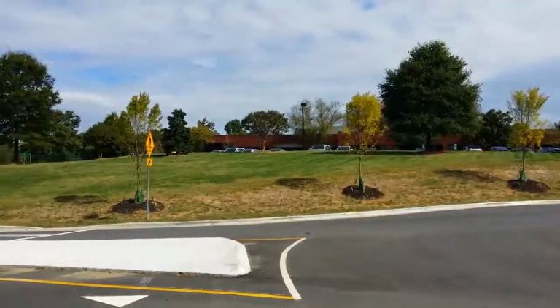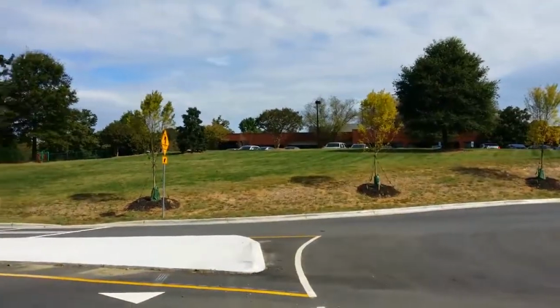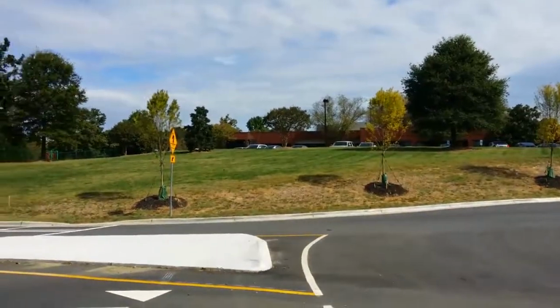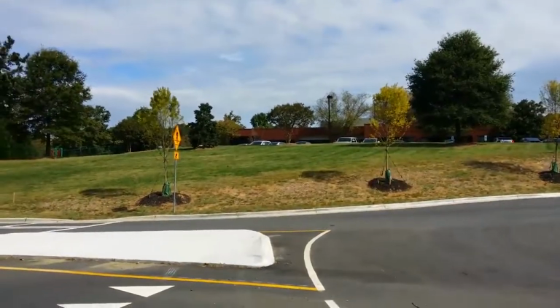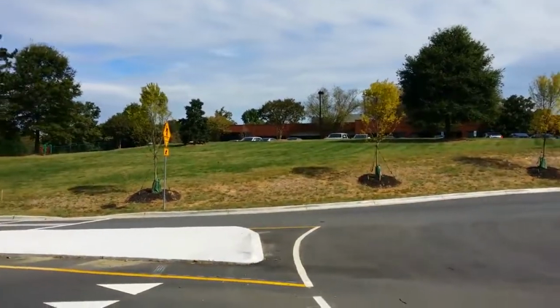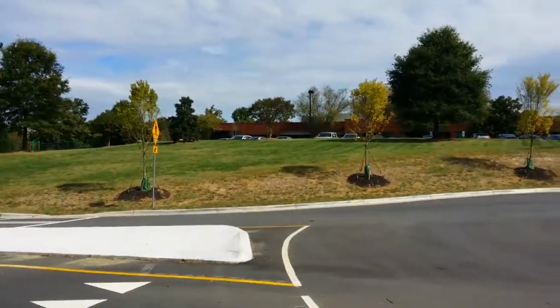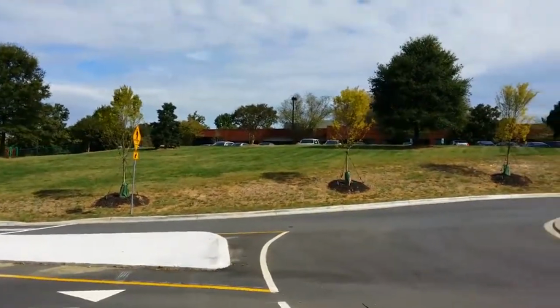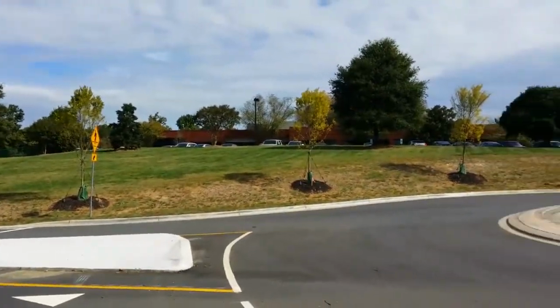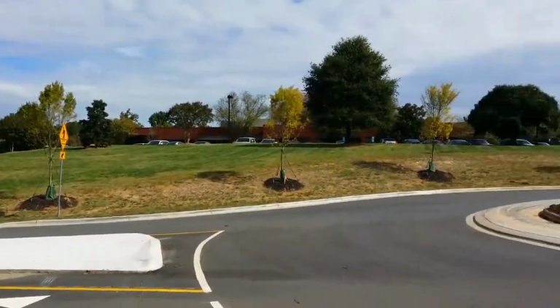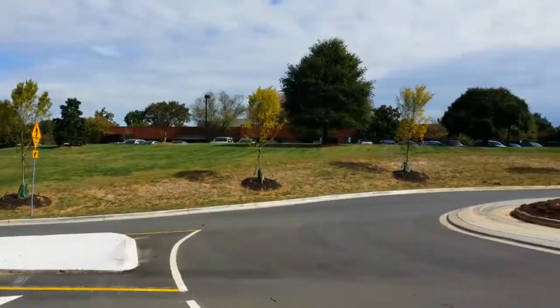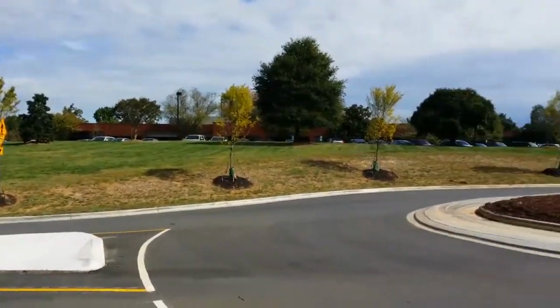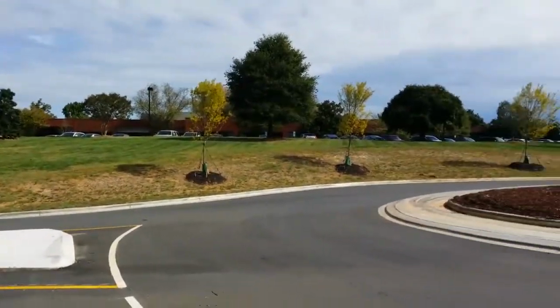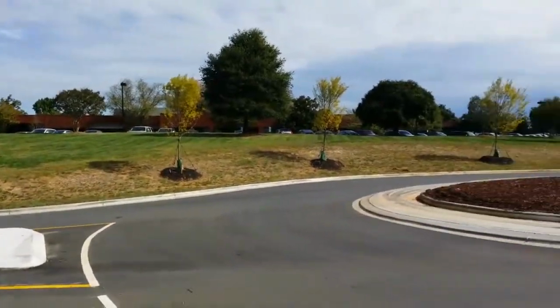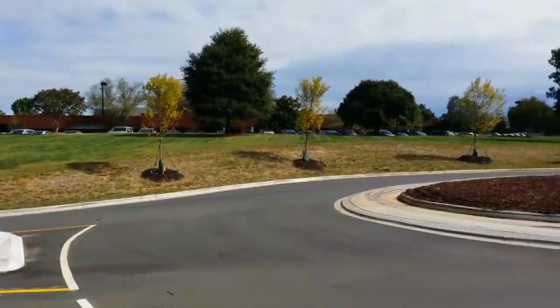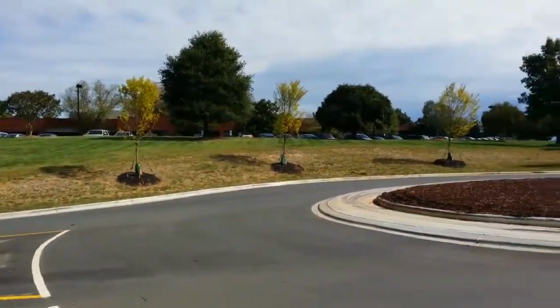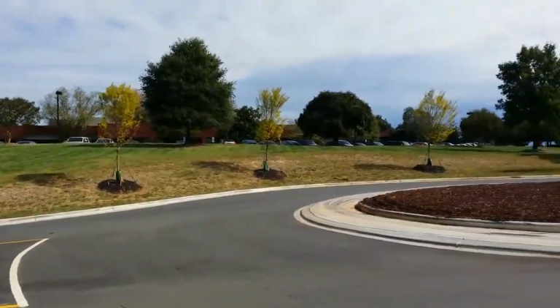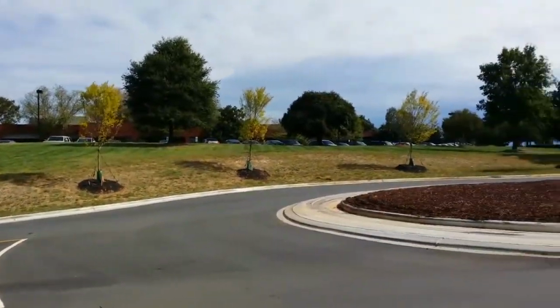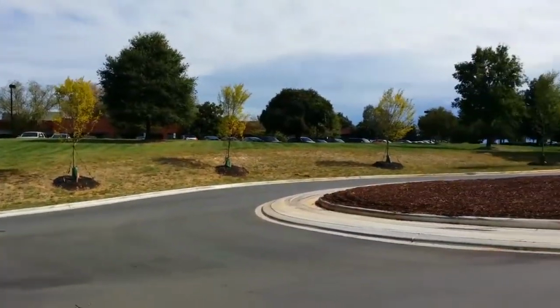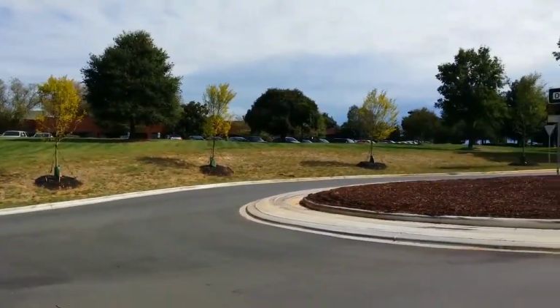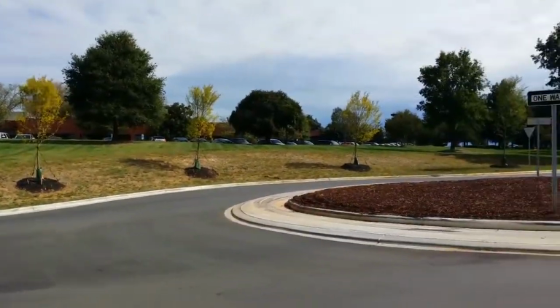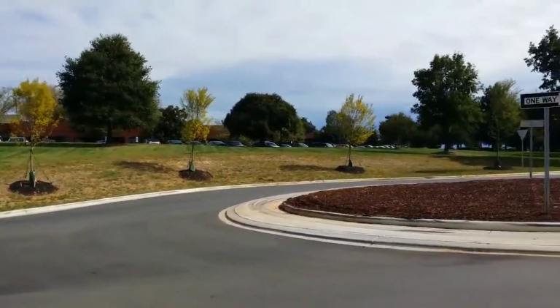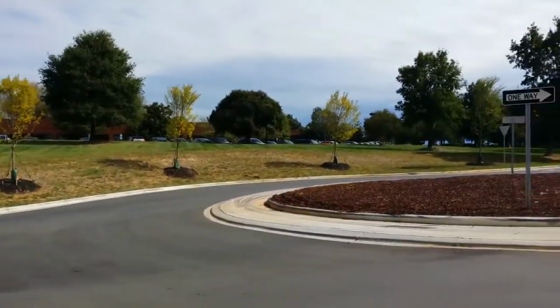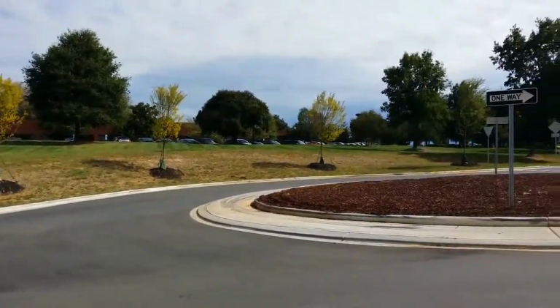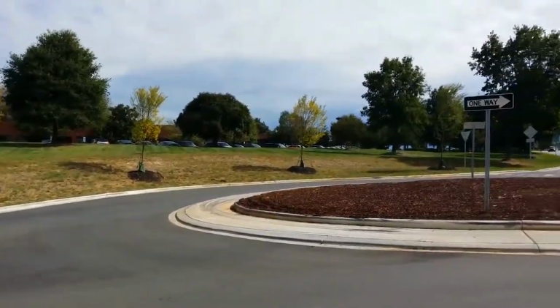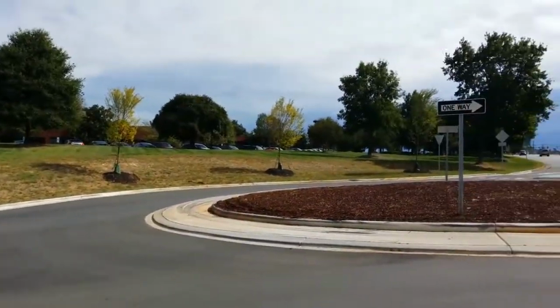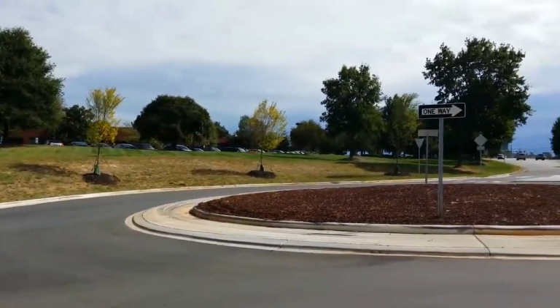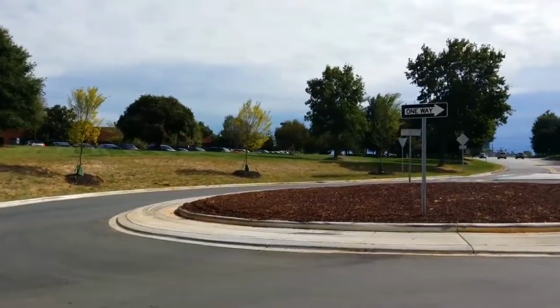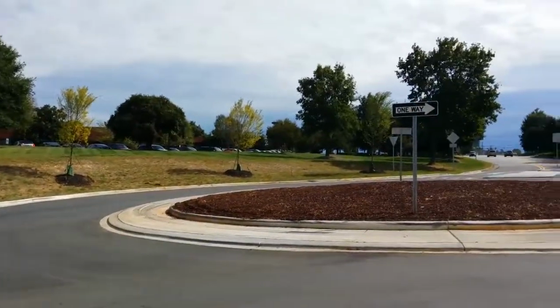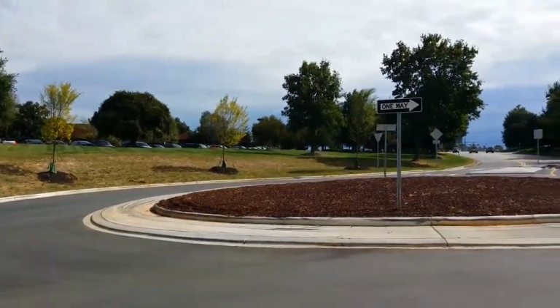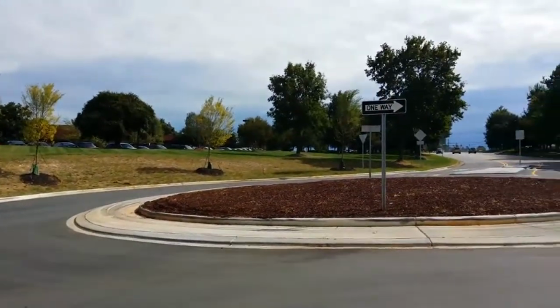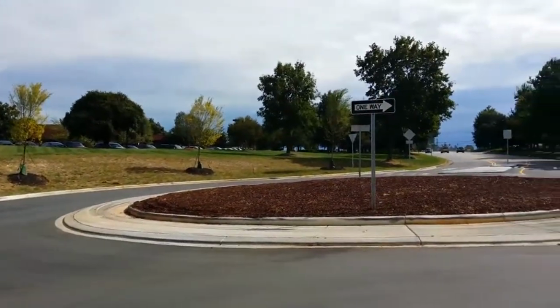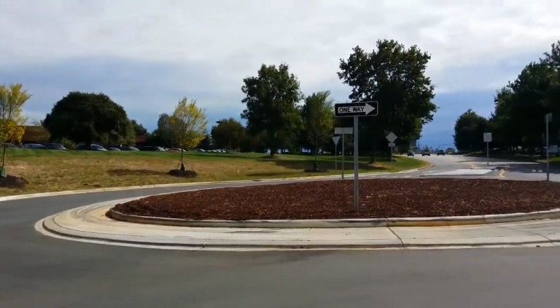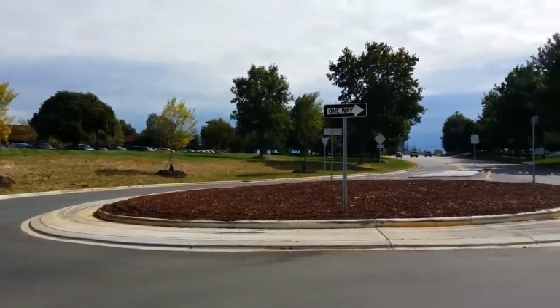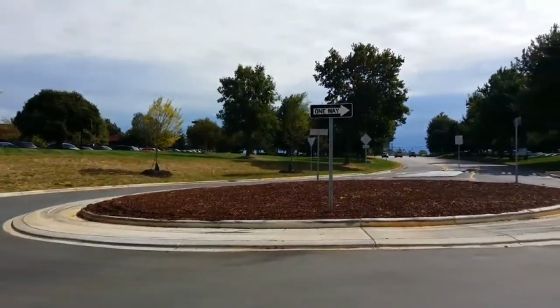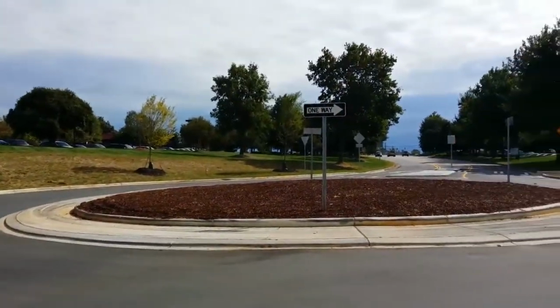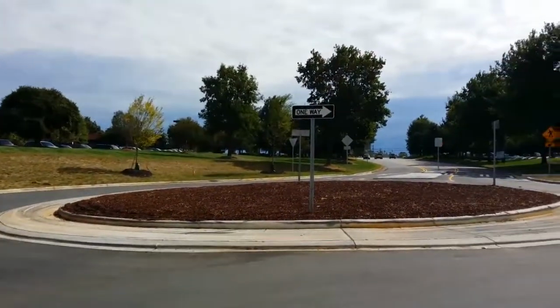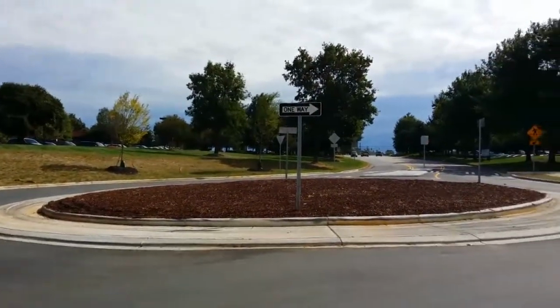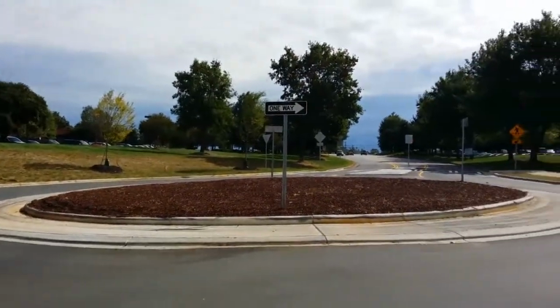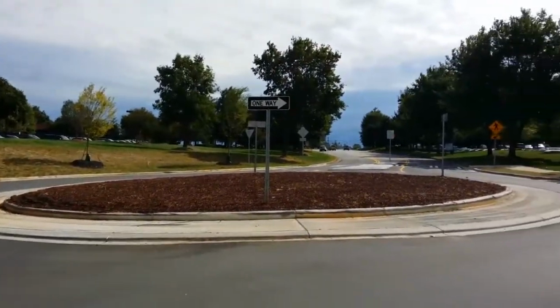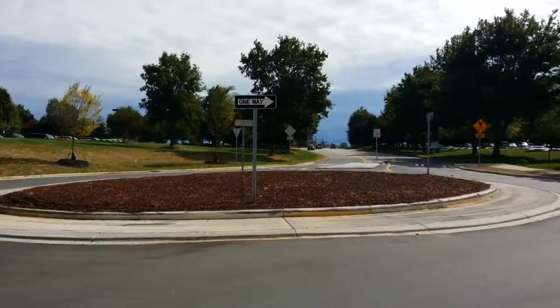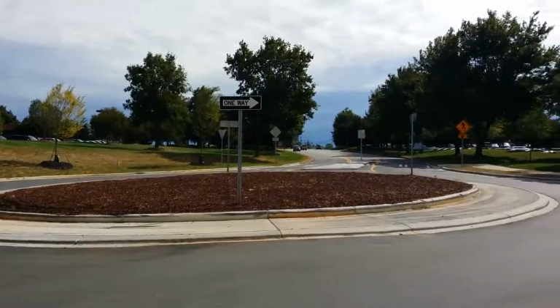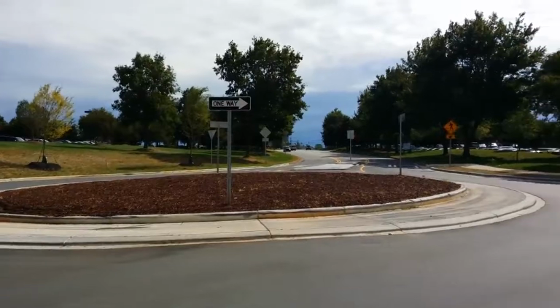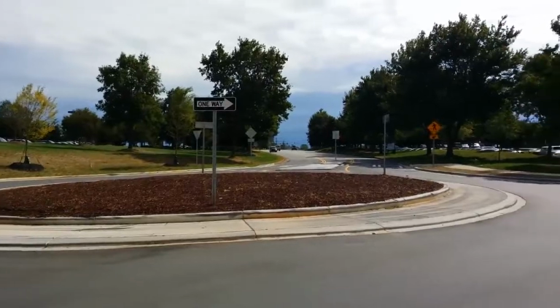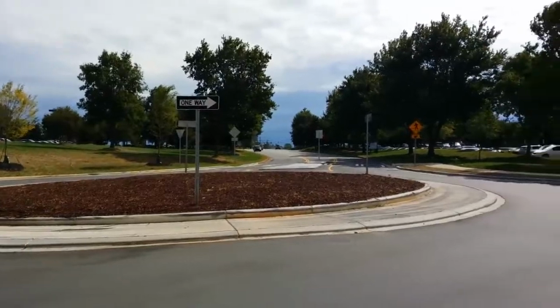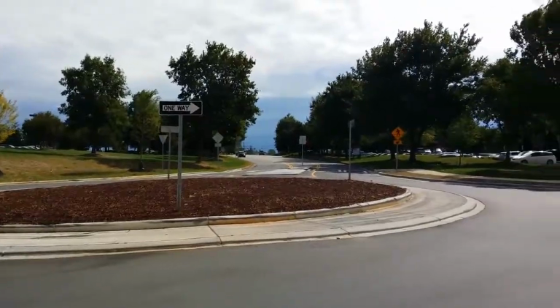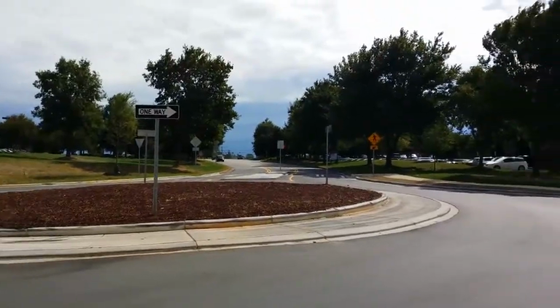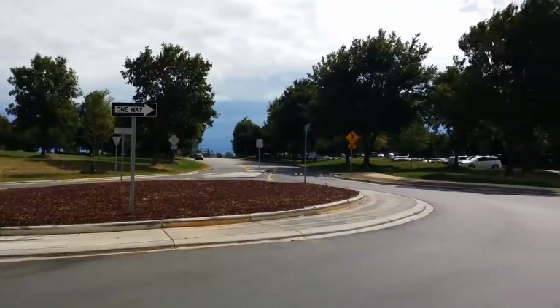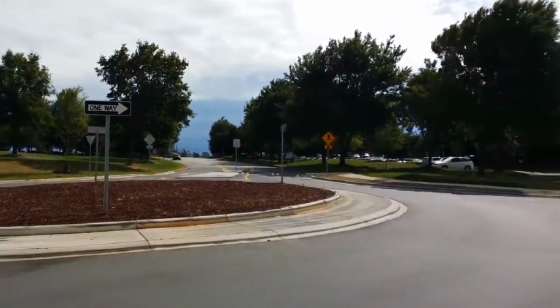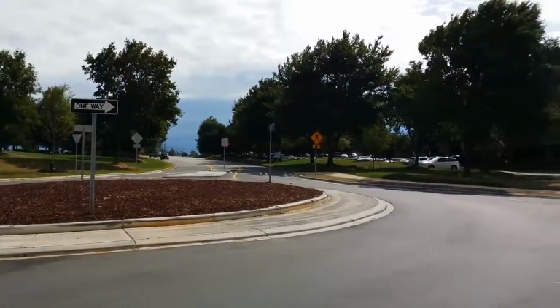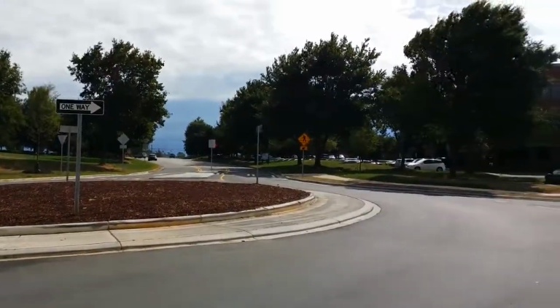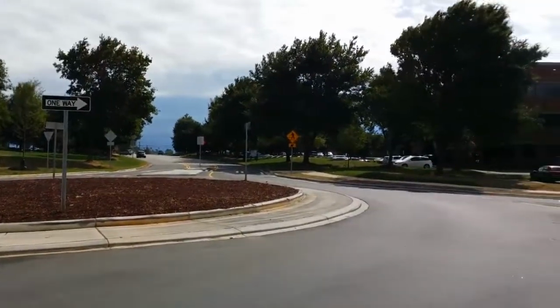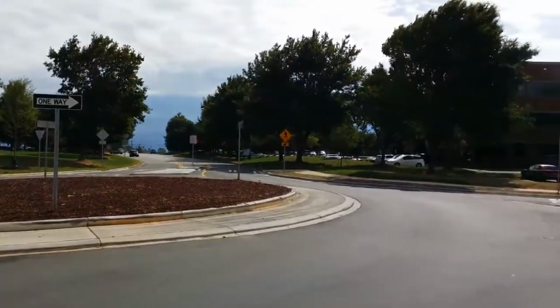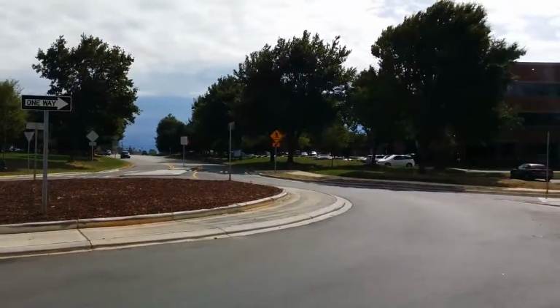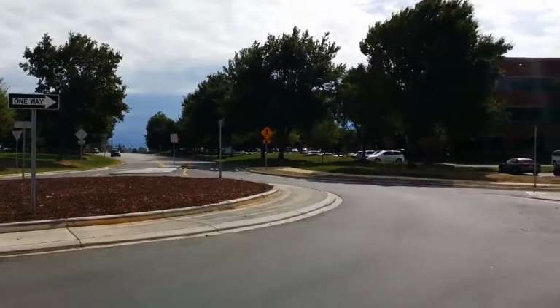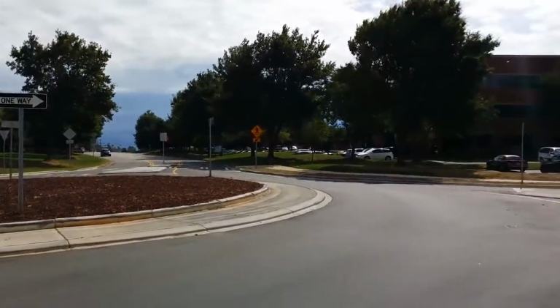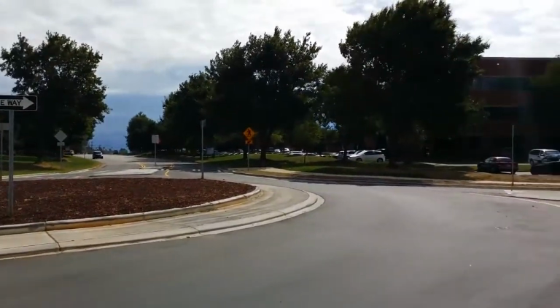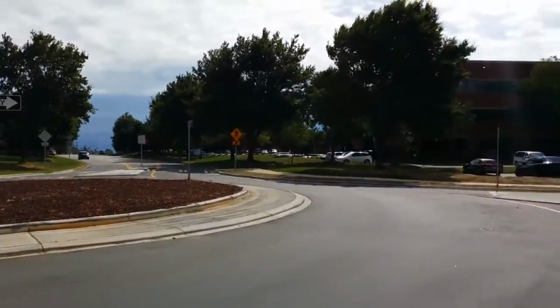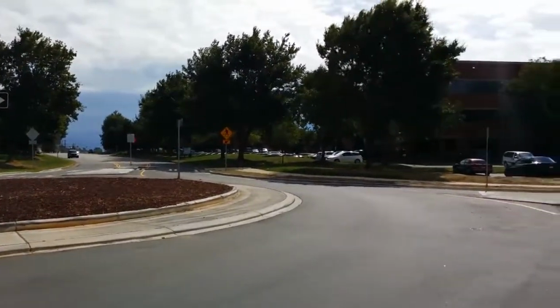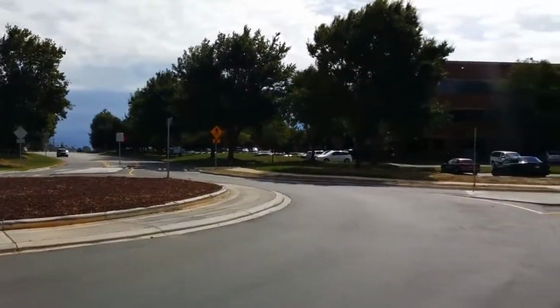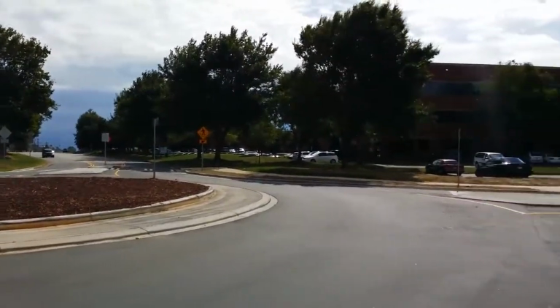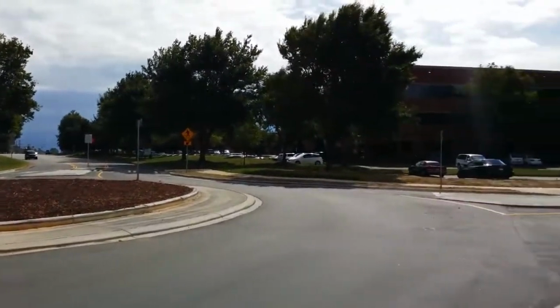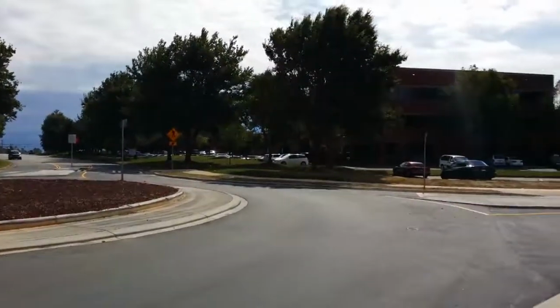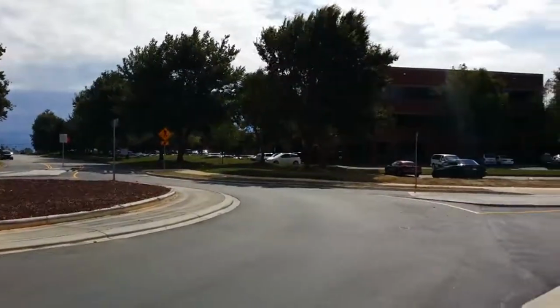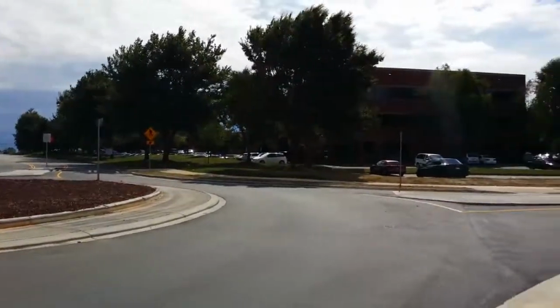What's going on everyone, this is Taylor with Pocketnow.com and we're here taking a look at 4K video — yes, that's right — 4K video with the Galaxy Note 3.